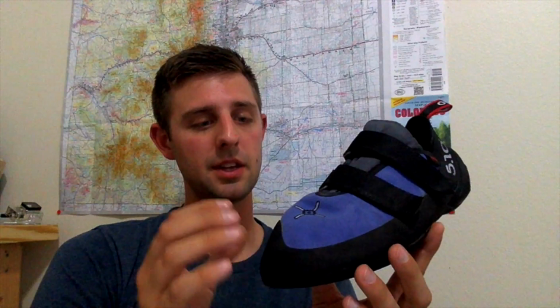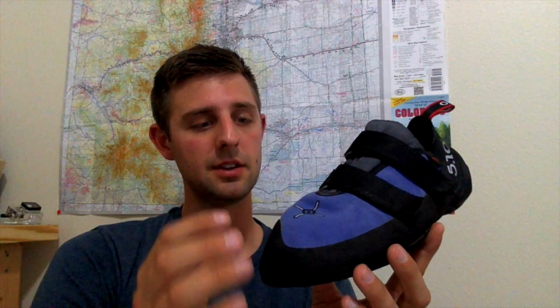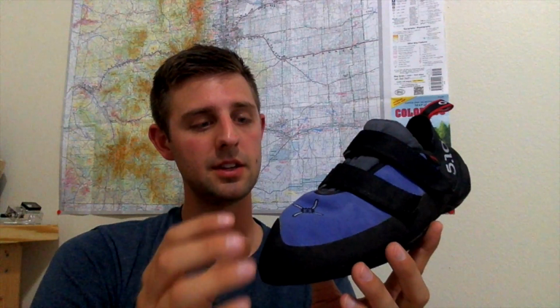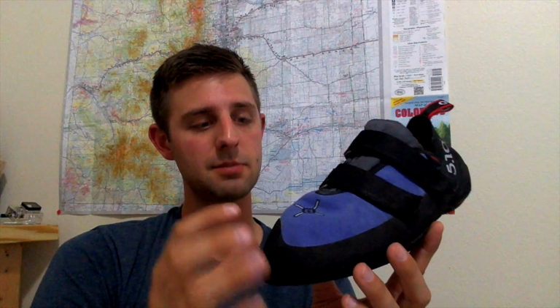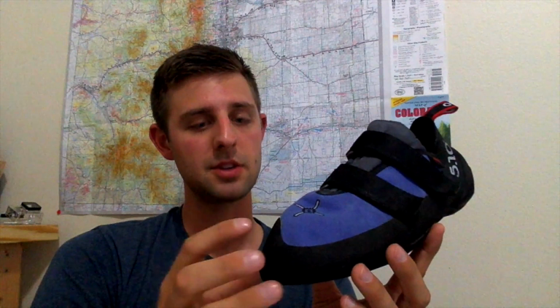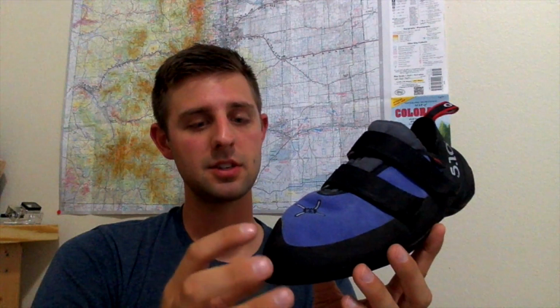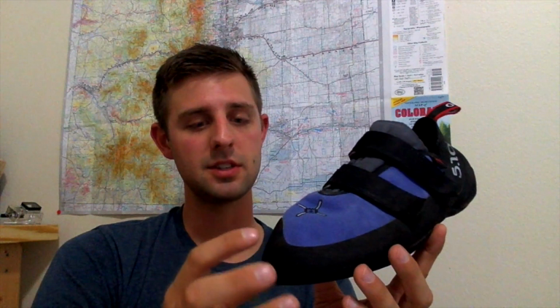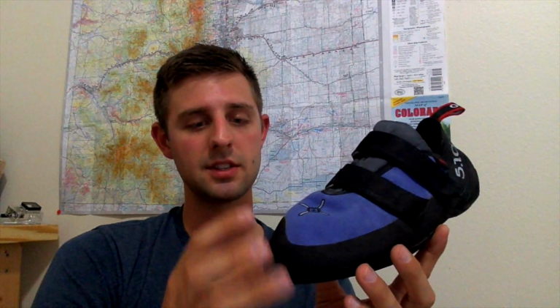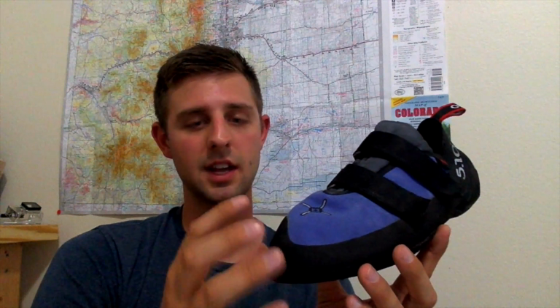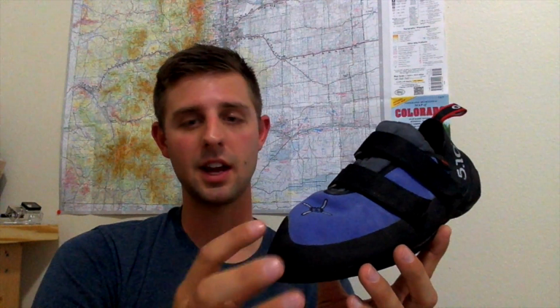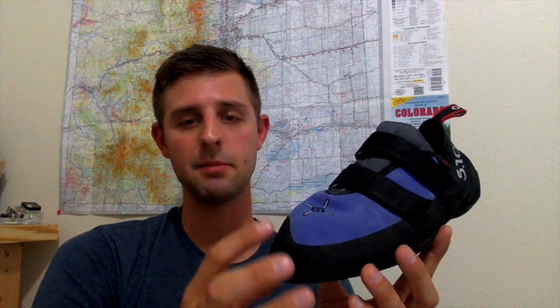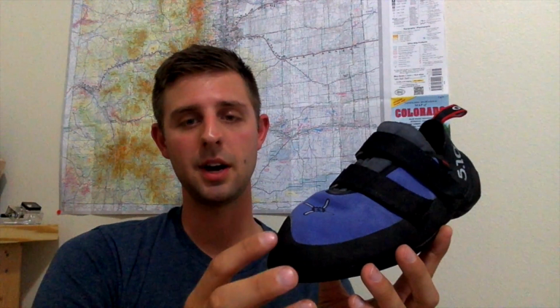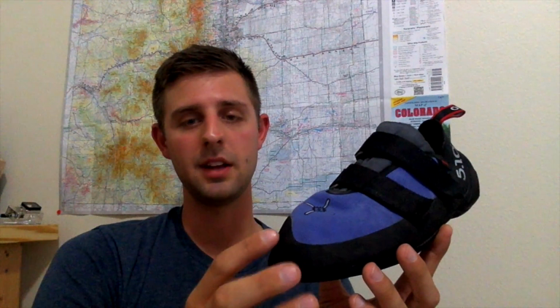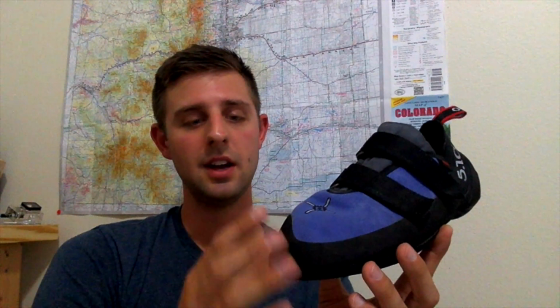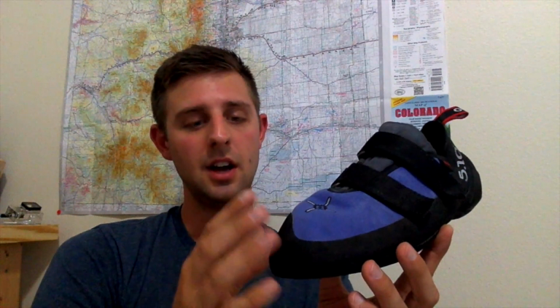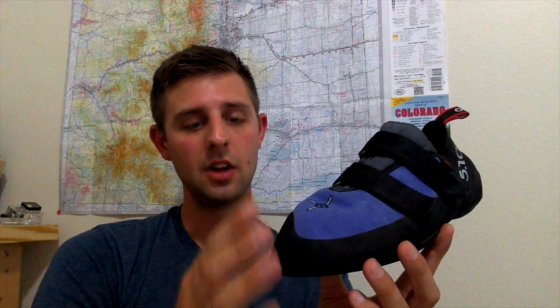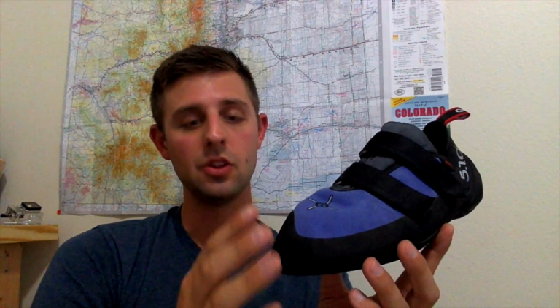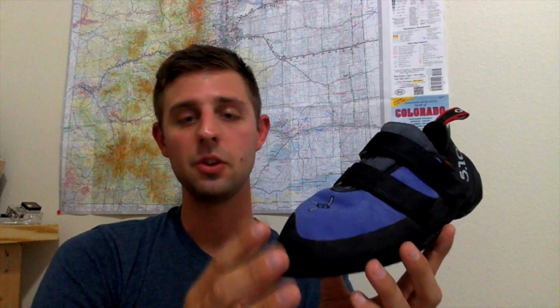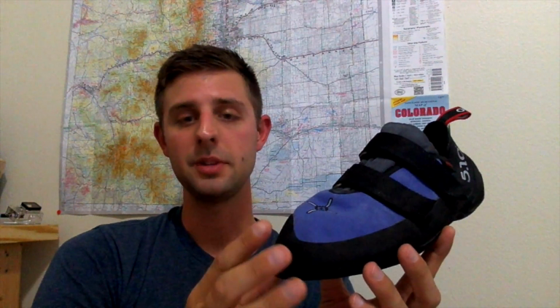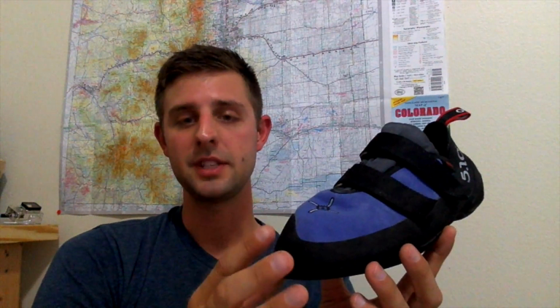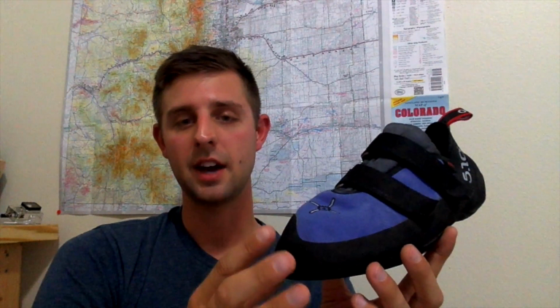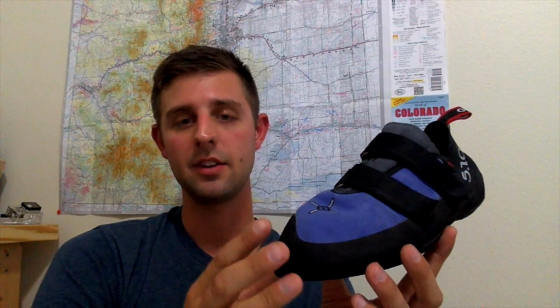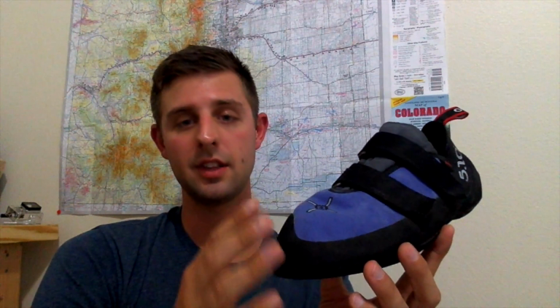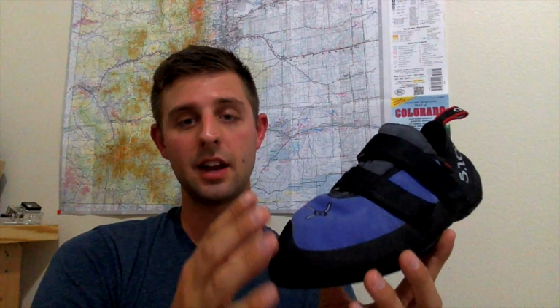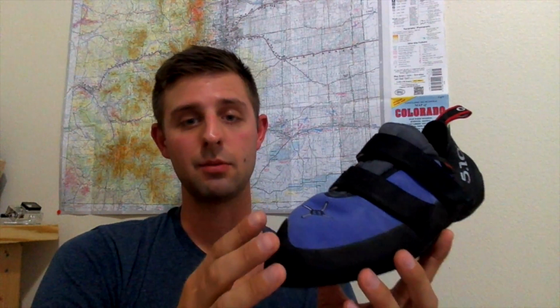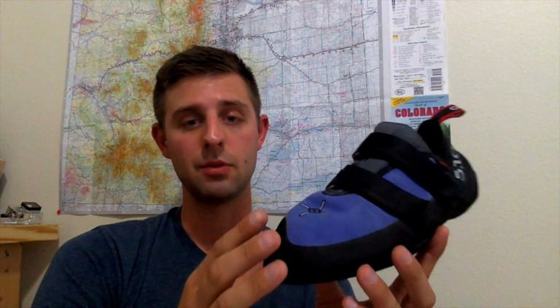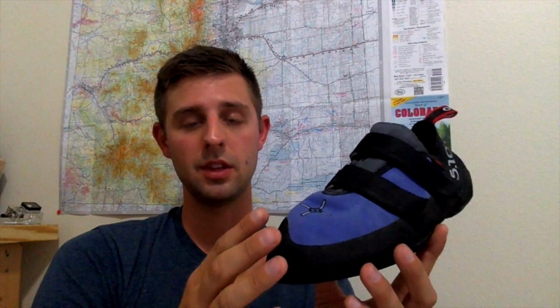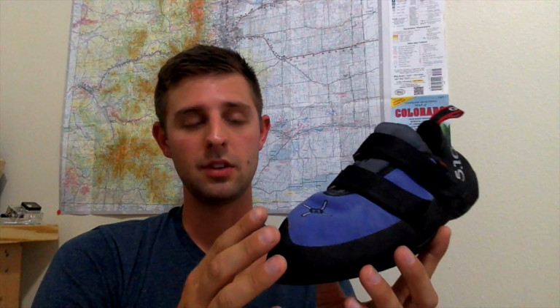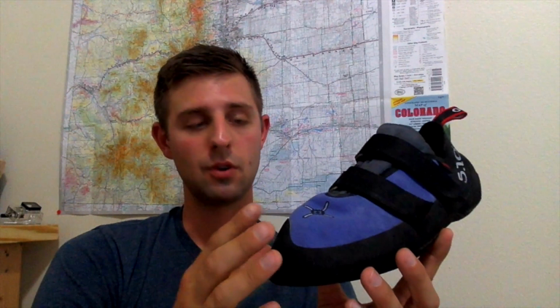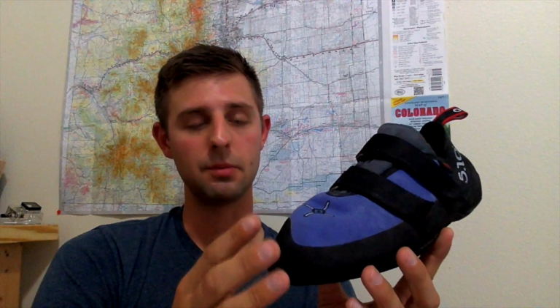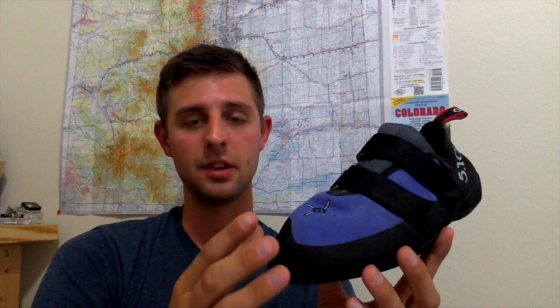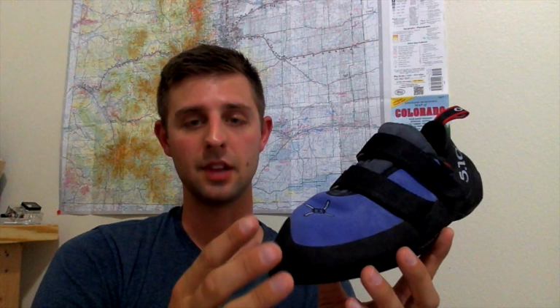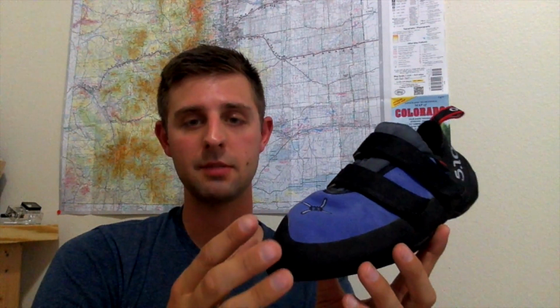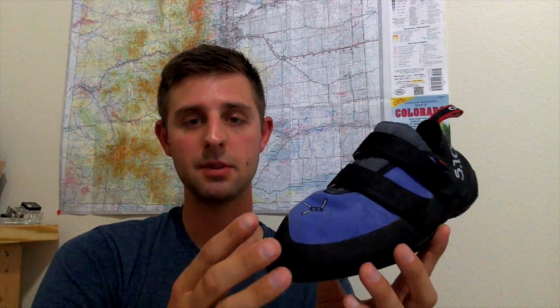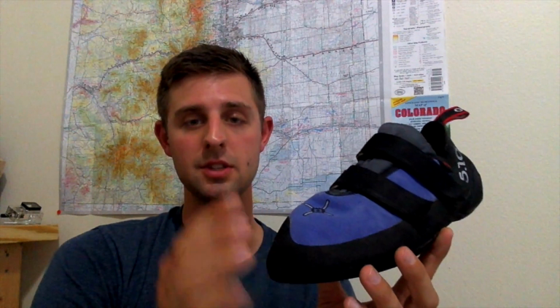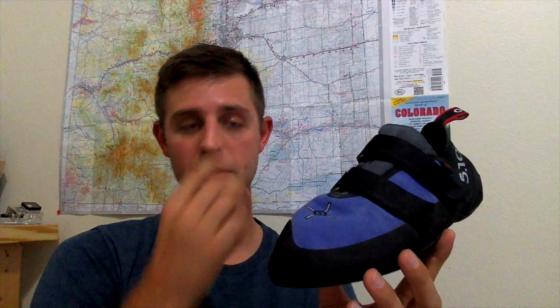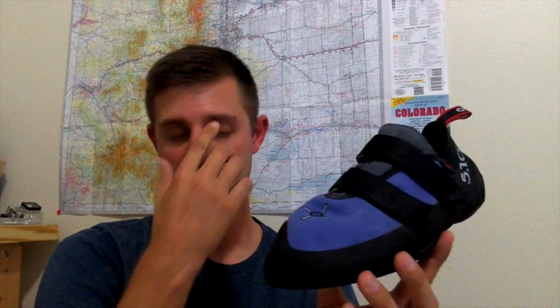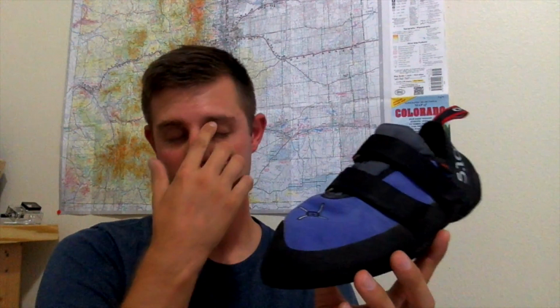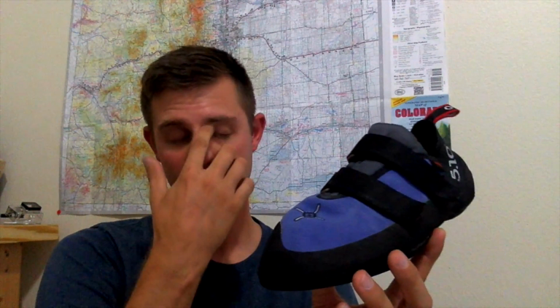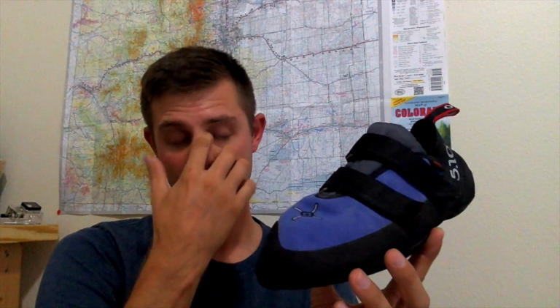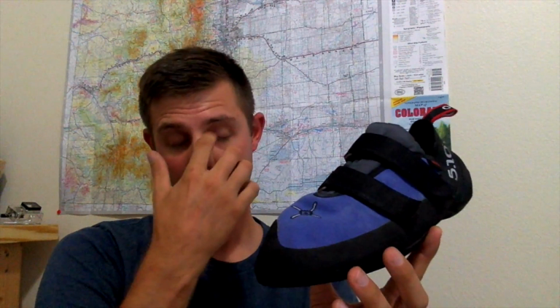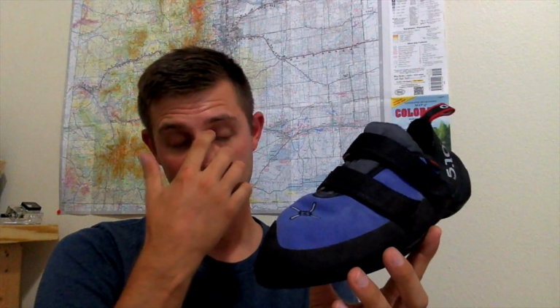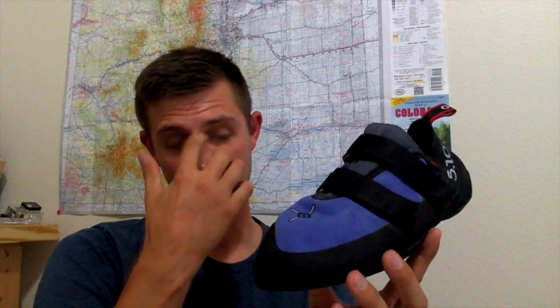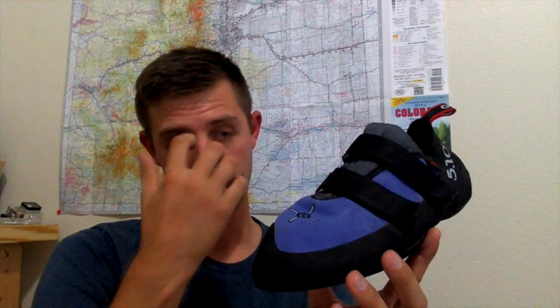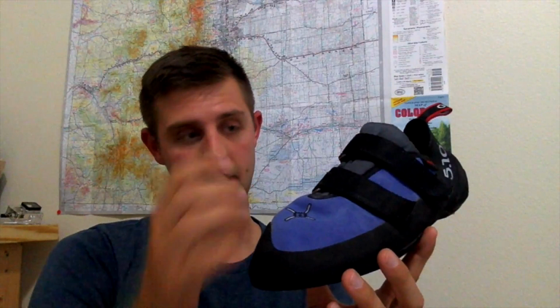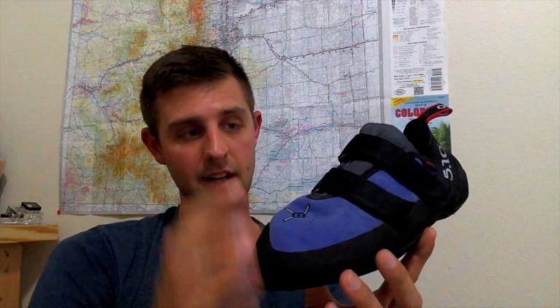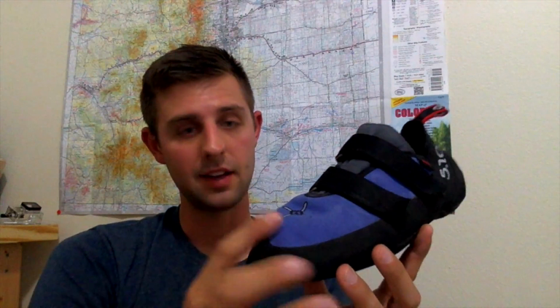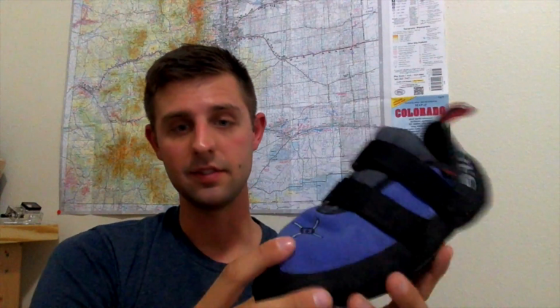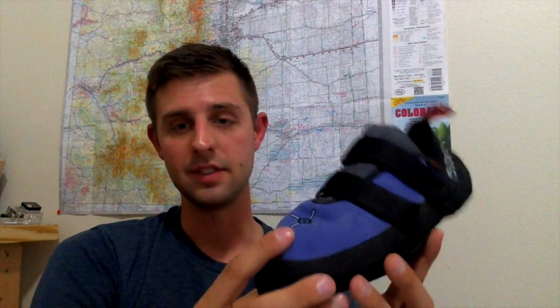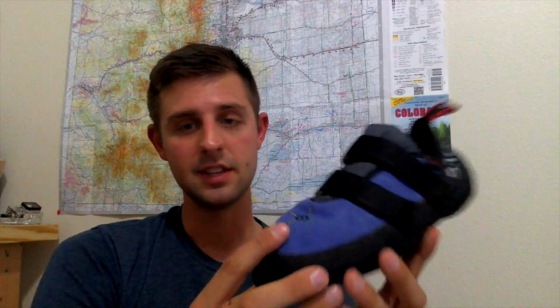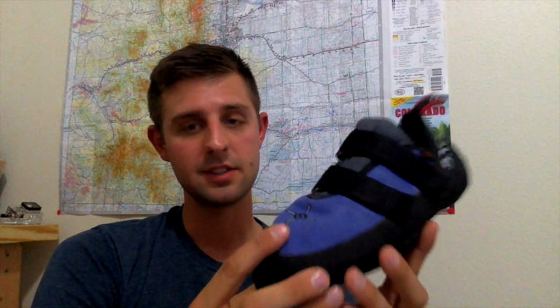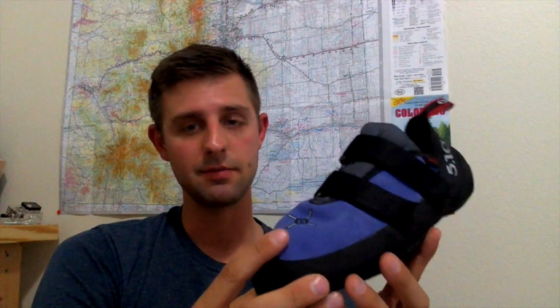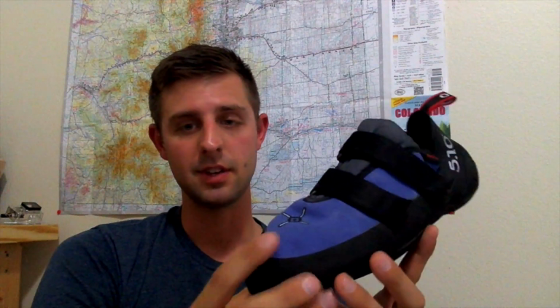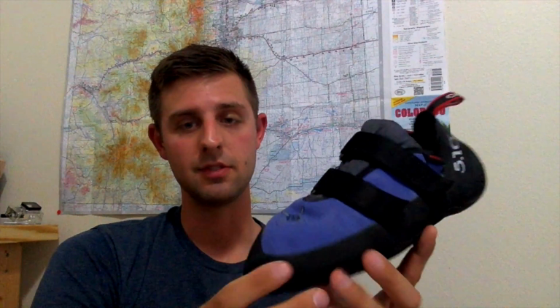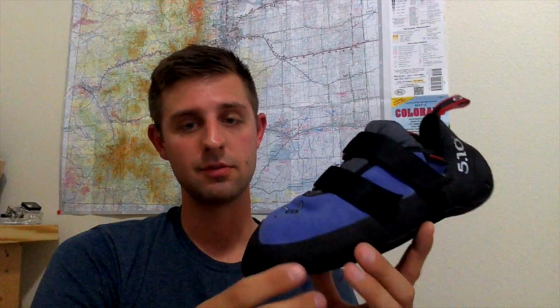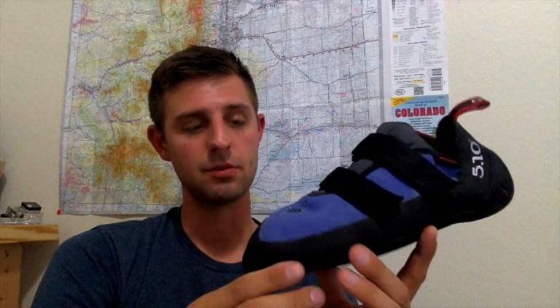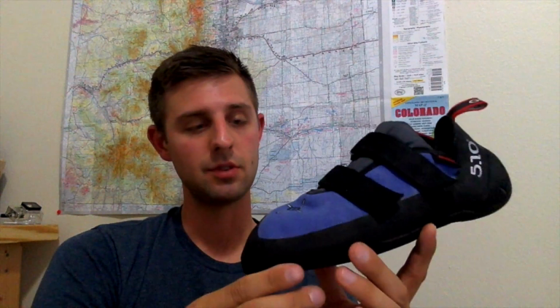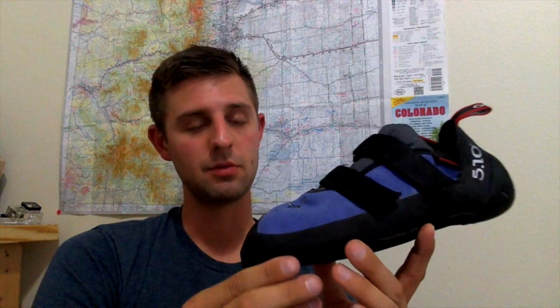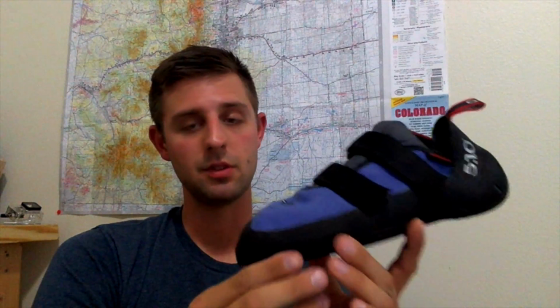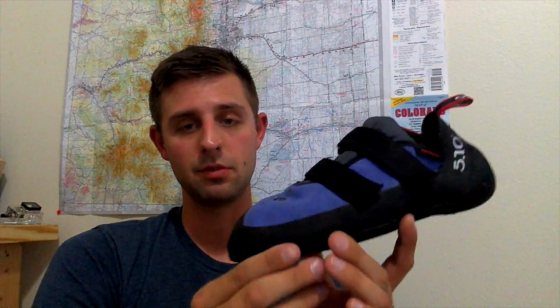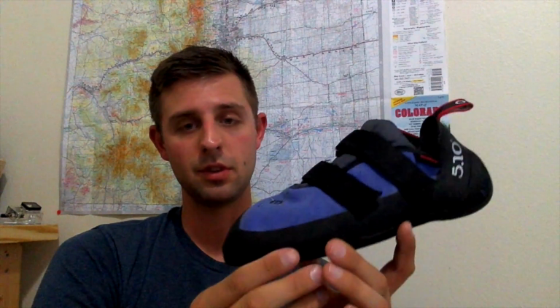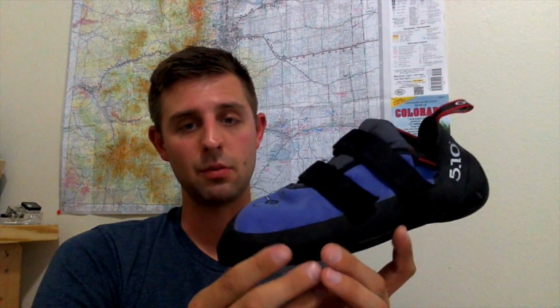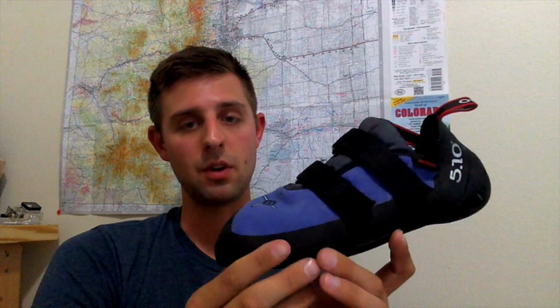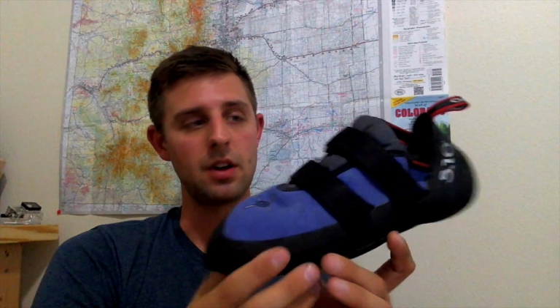Since I got mine a little bit tighter than I normally like my shoes, these have done really, really well.